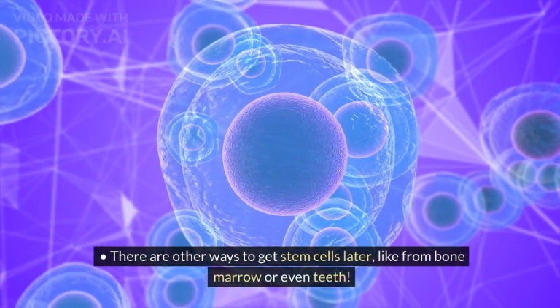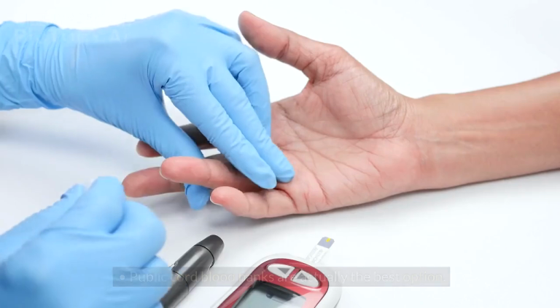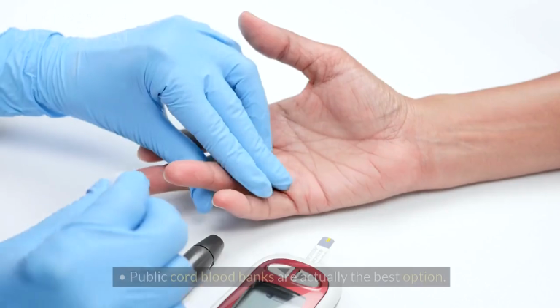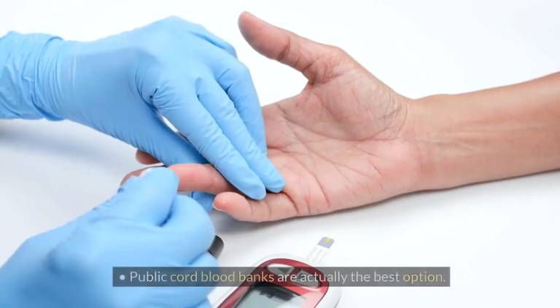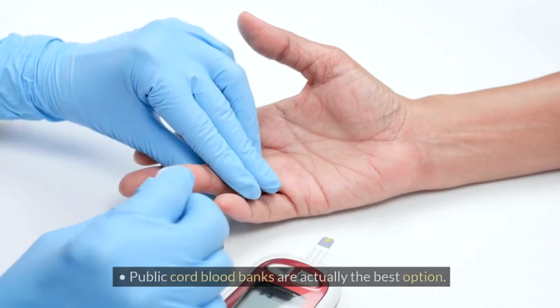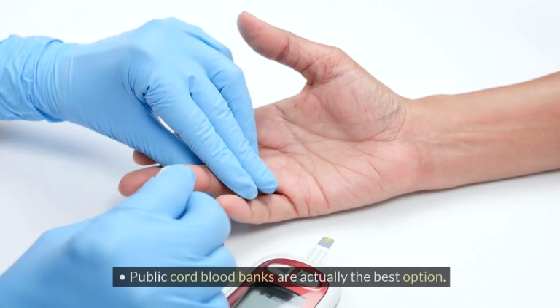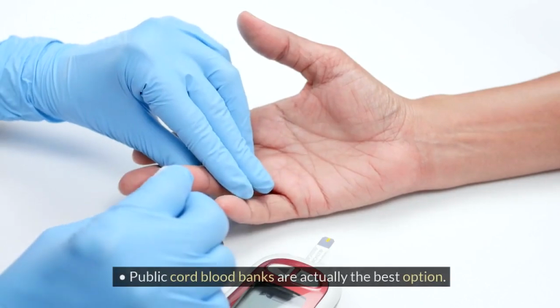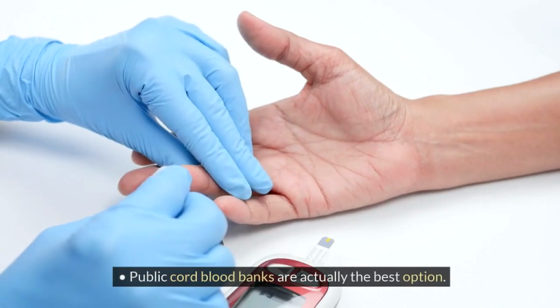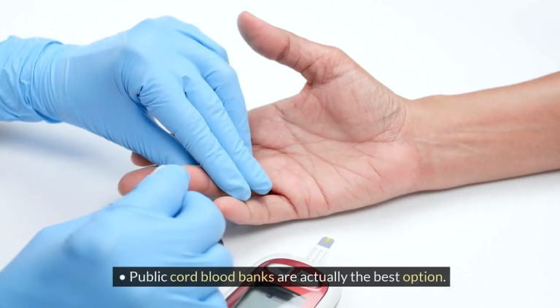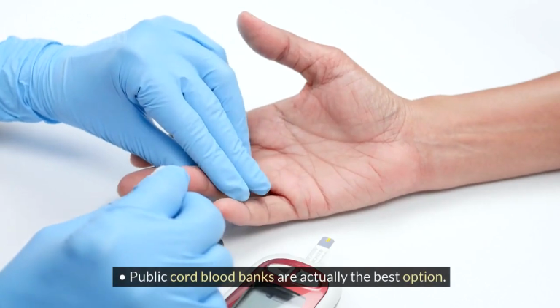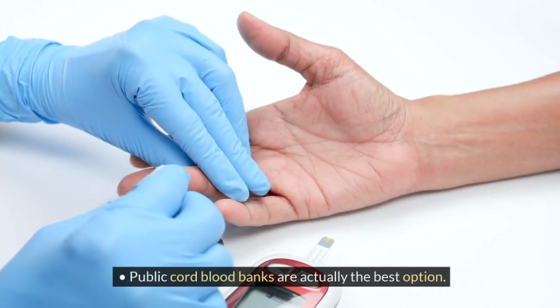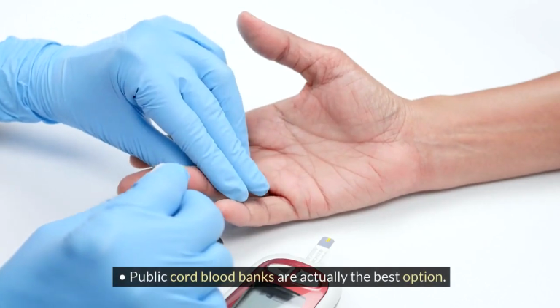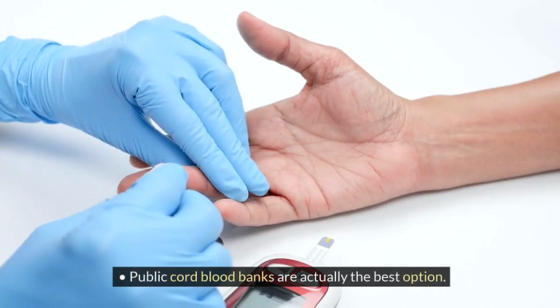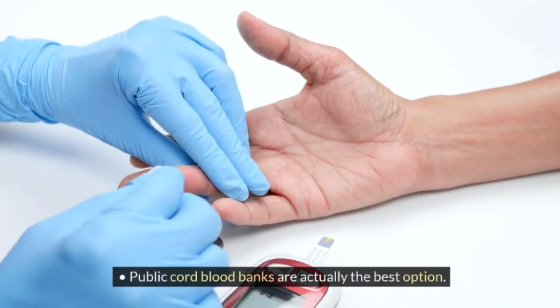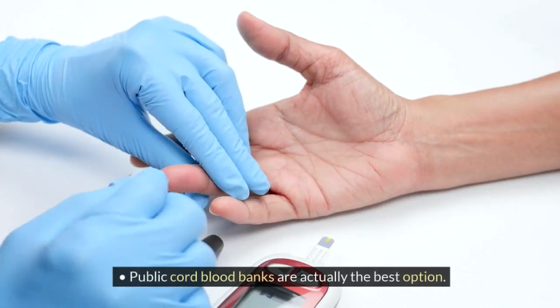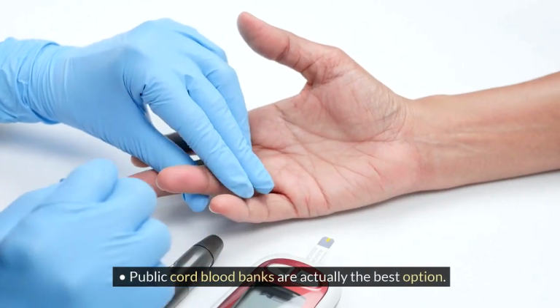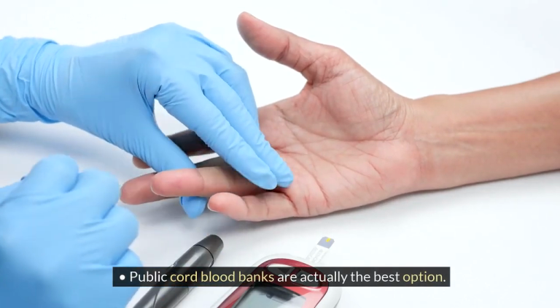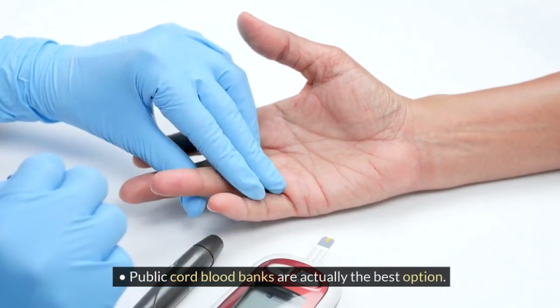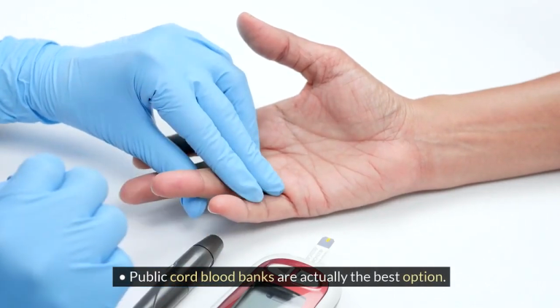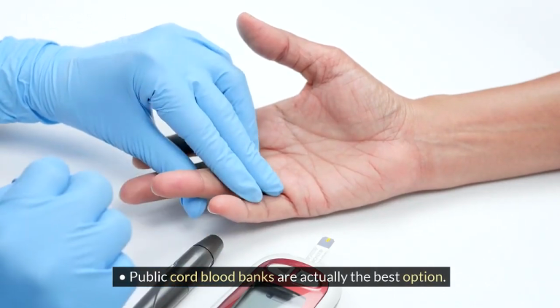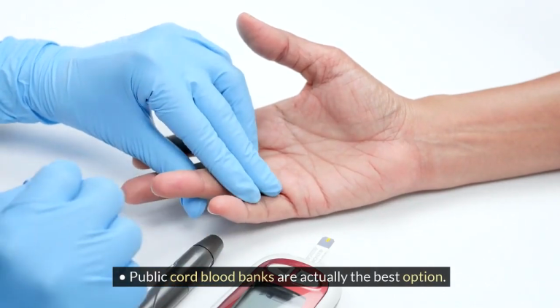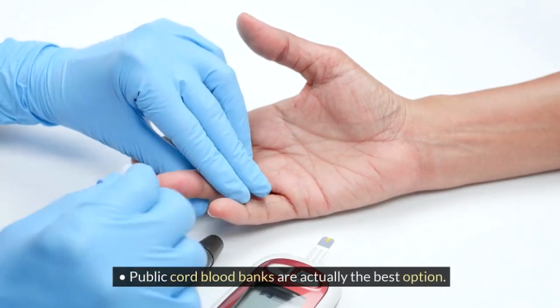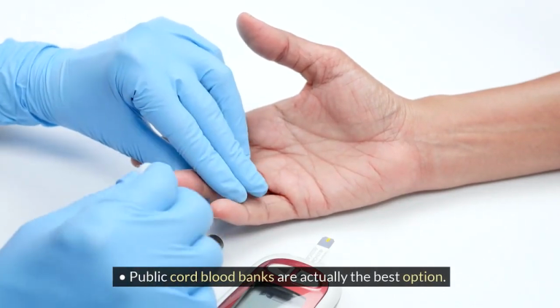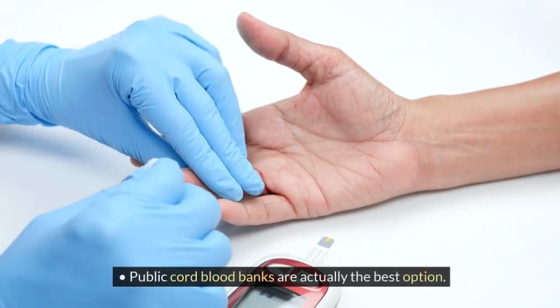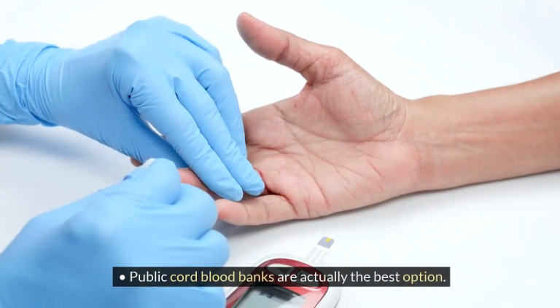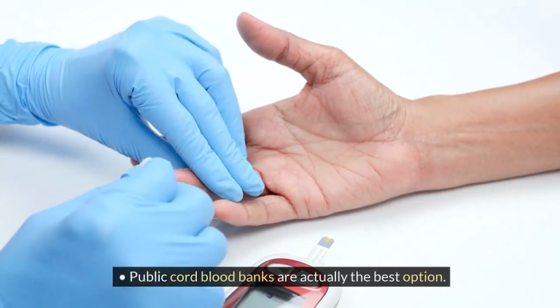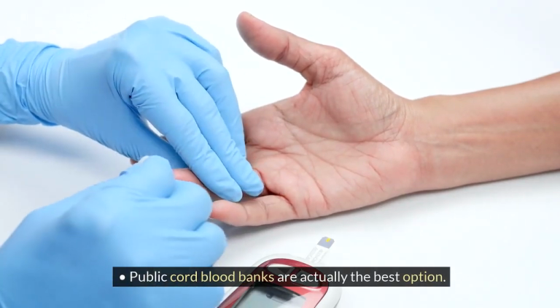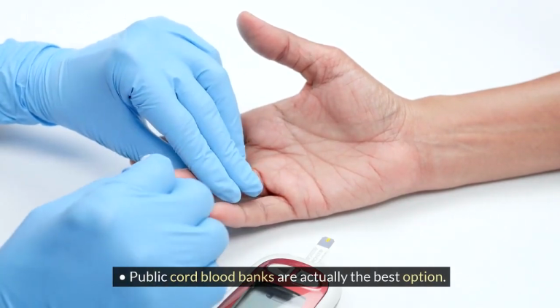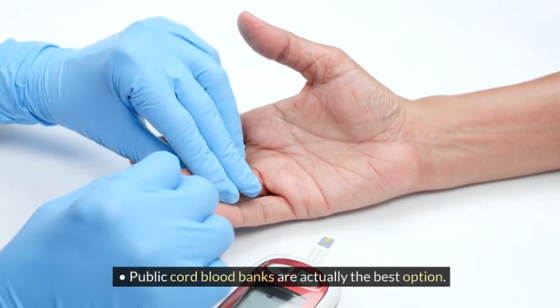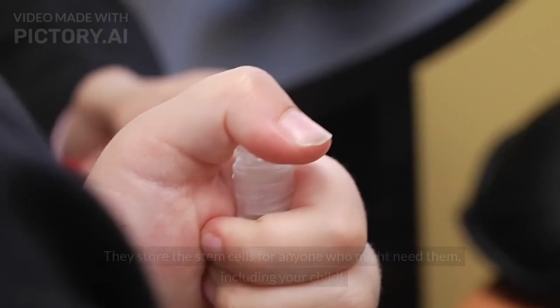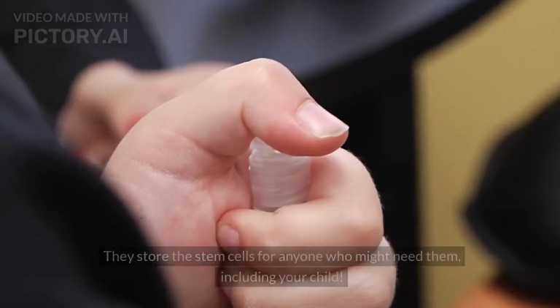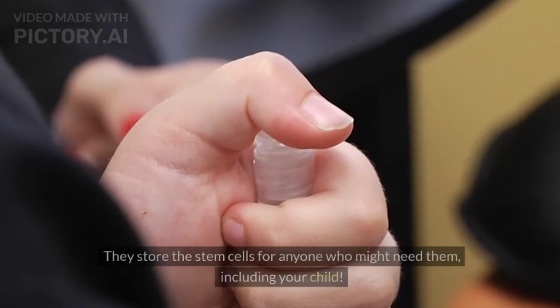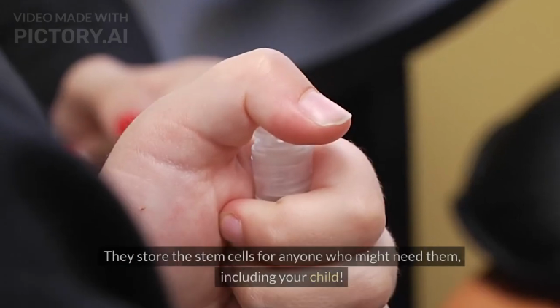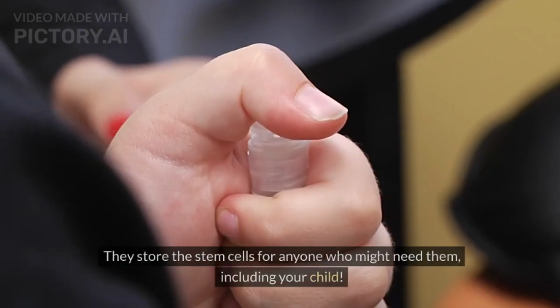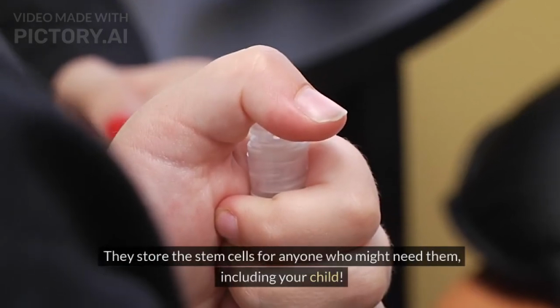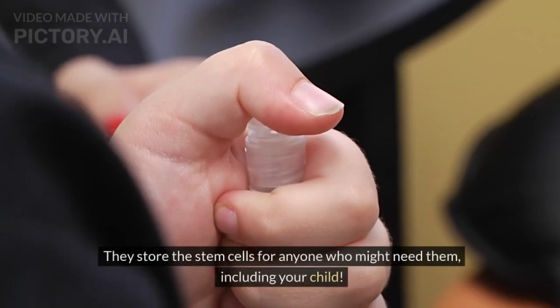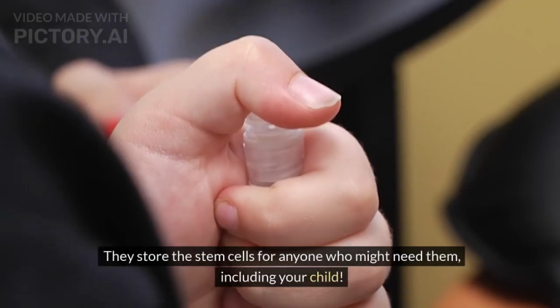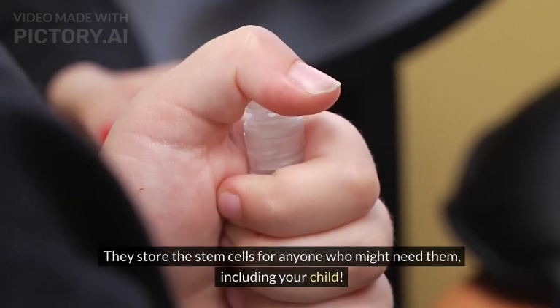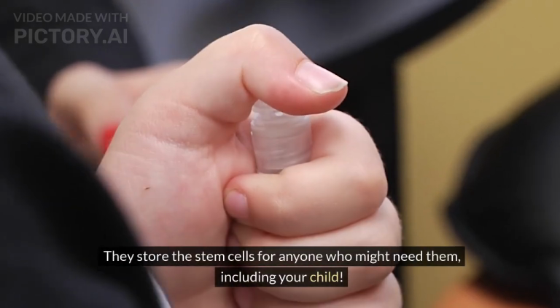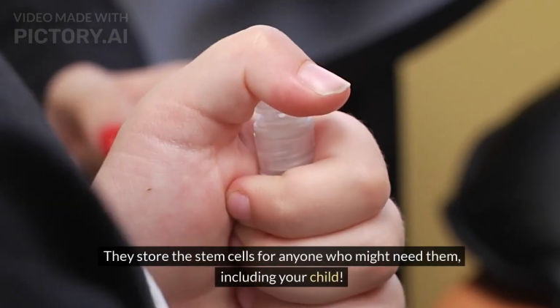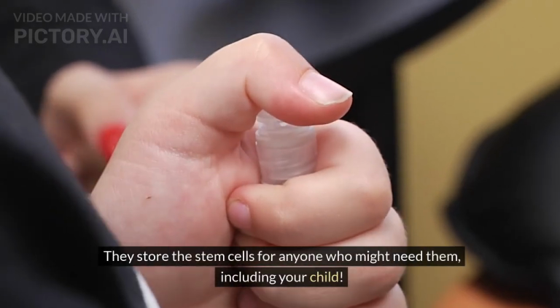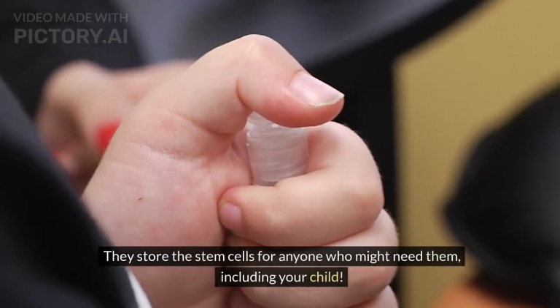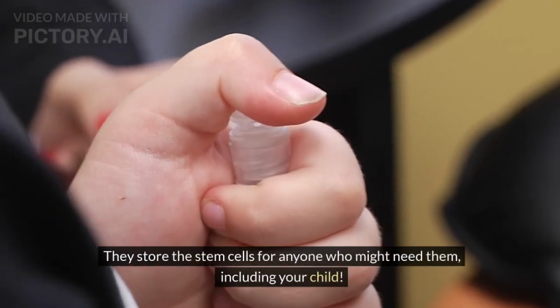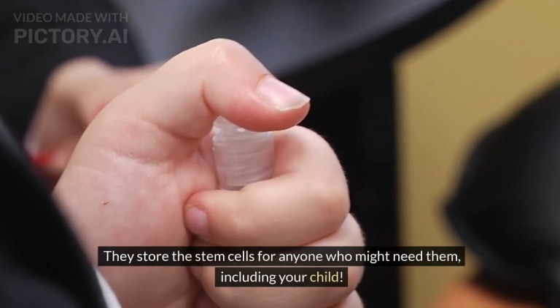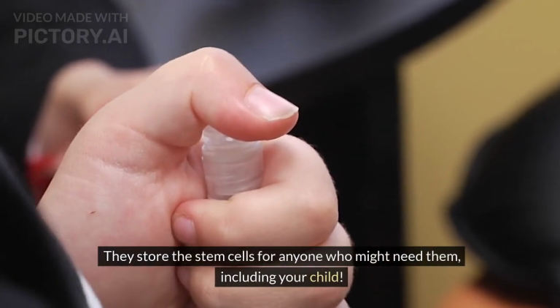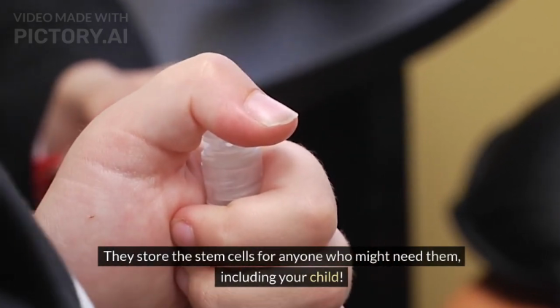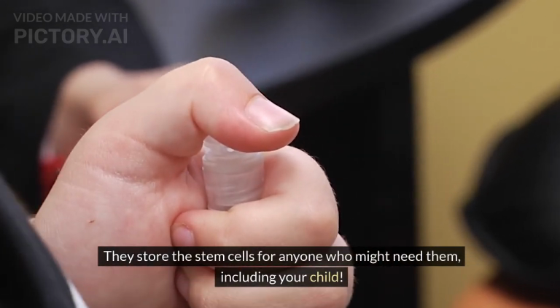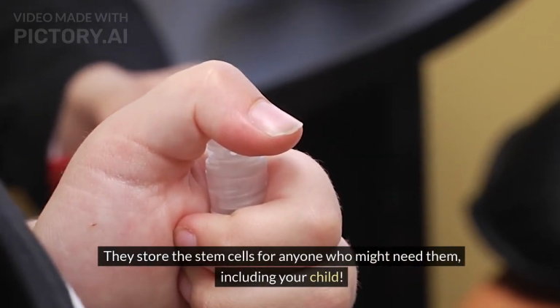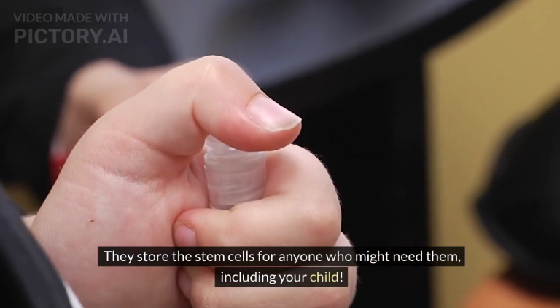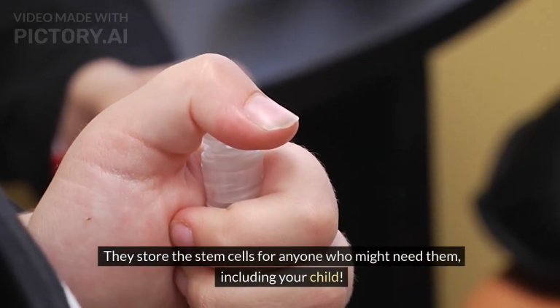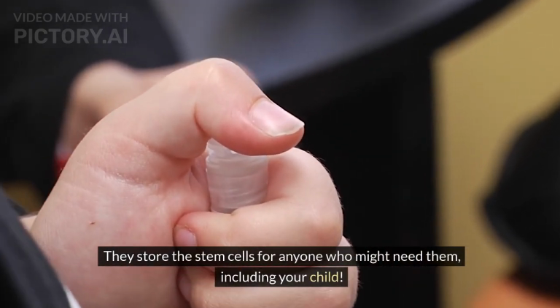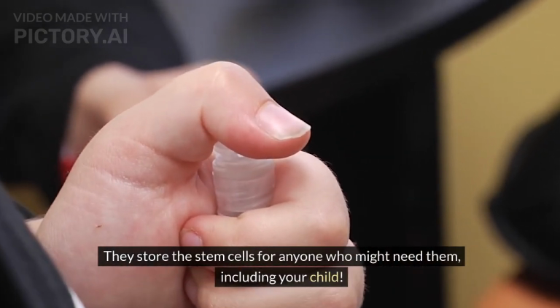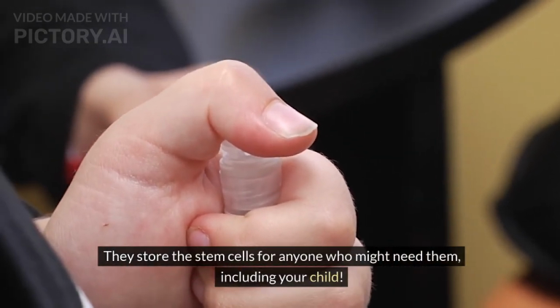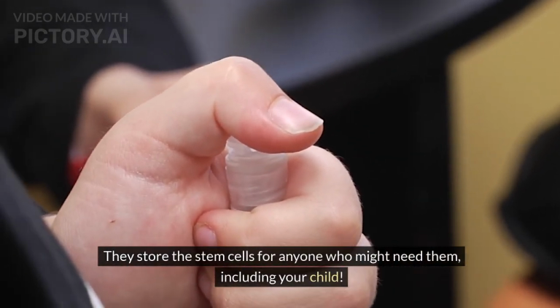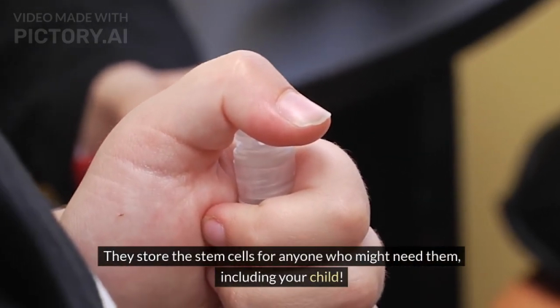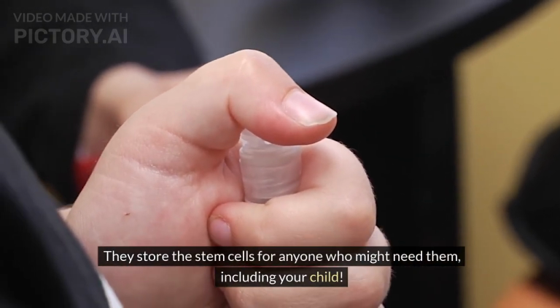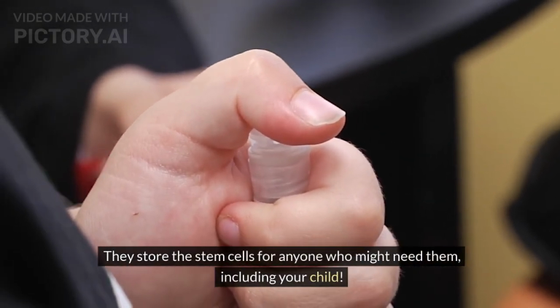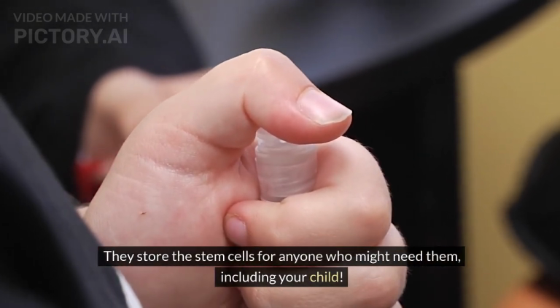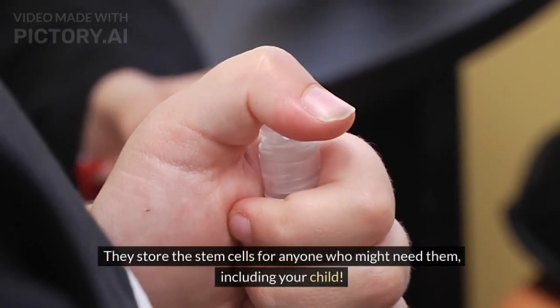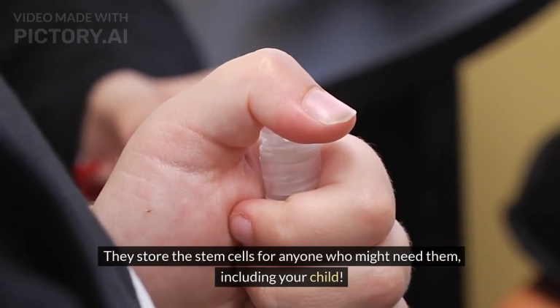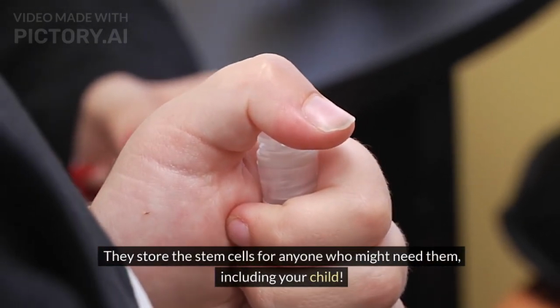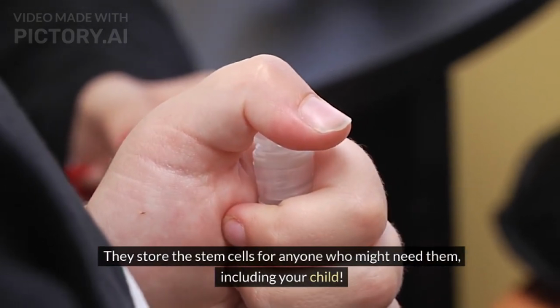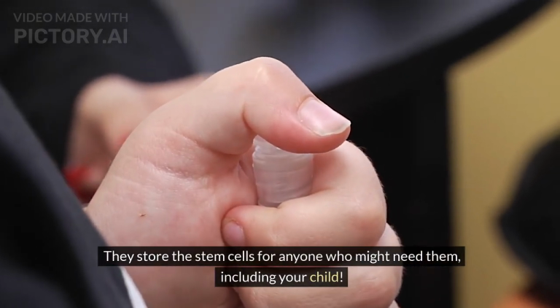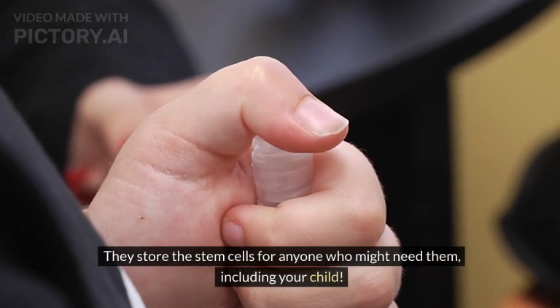Public cord blood banks are actually the best option. They store the stem cells for anyone who might need them, including your child.